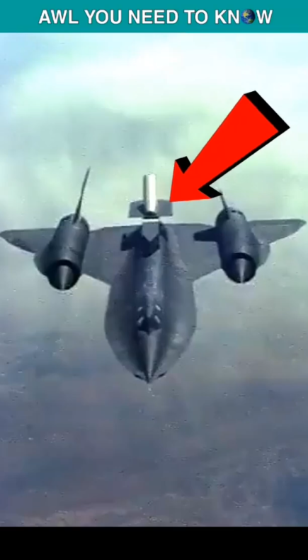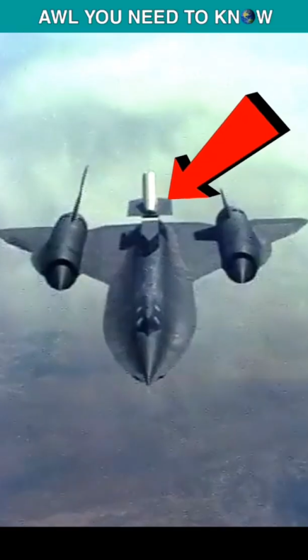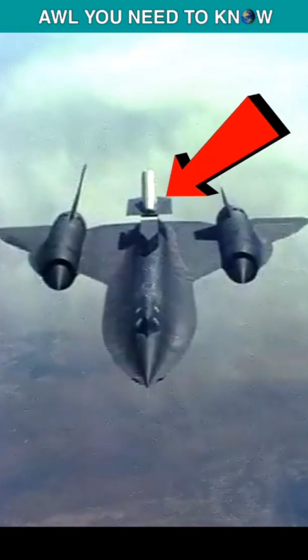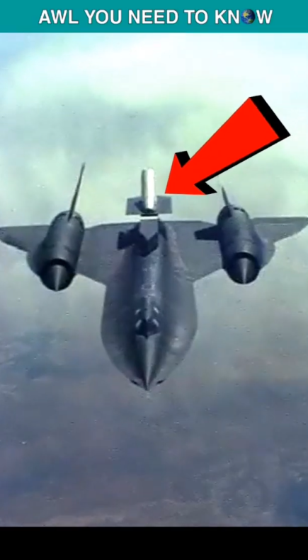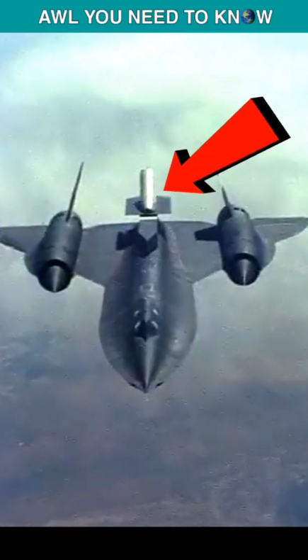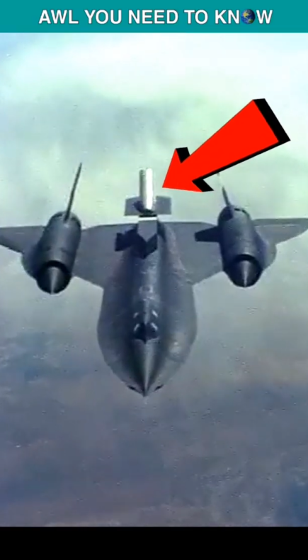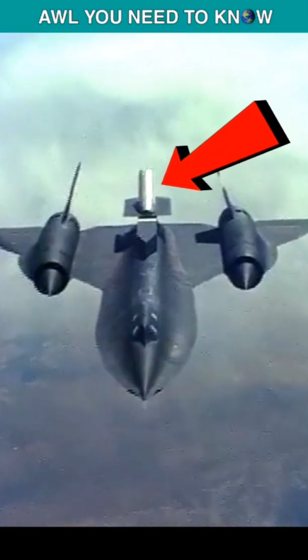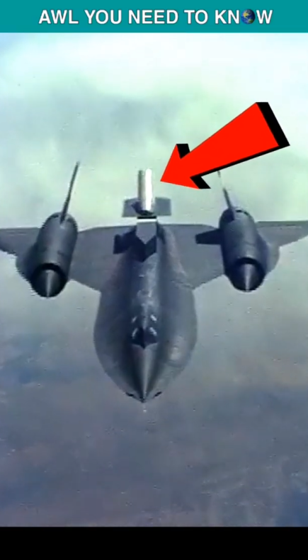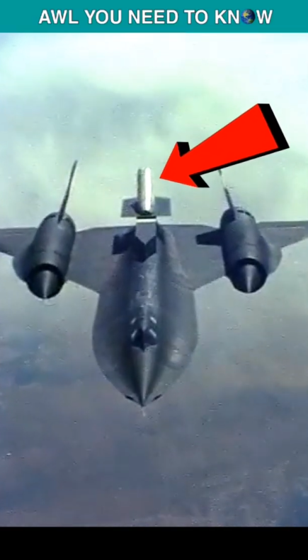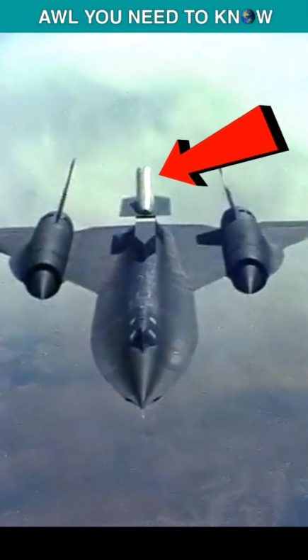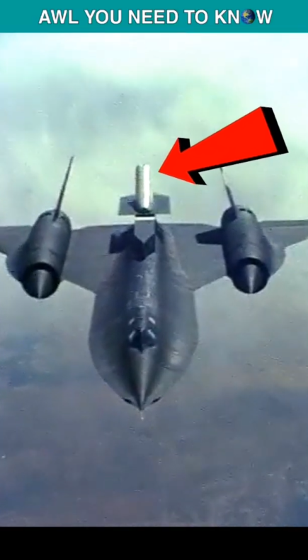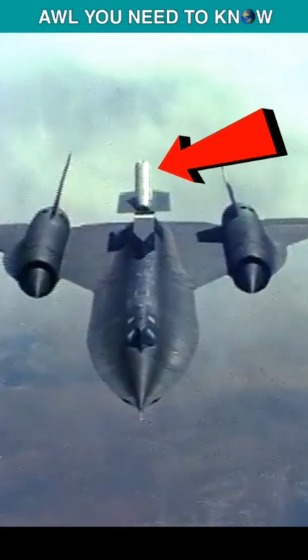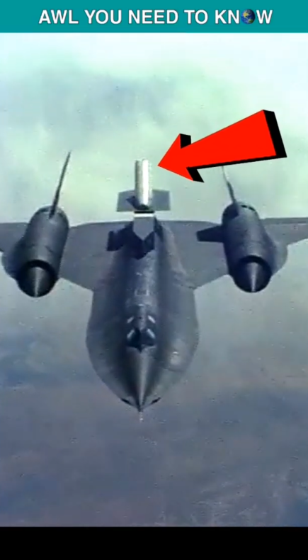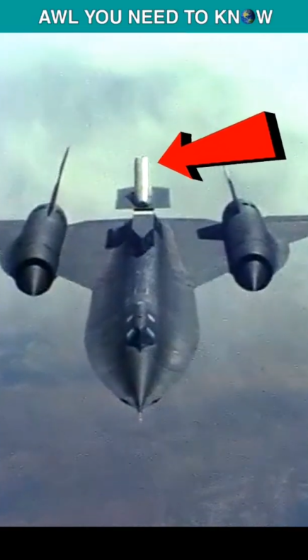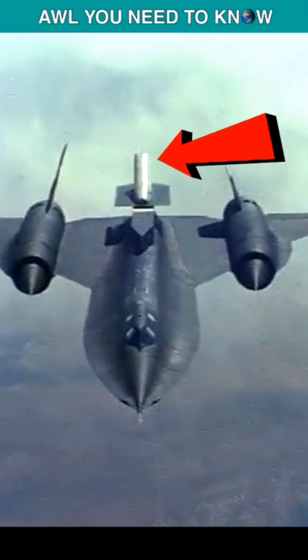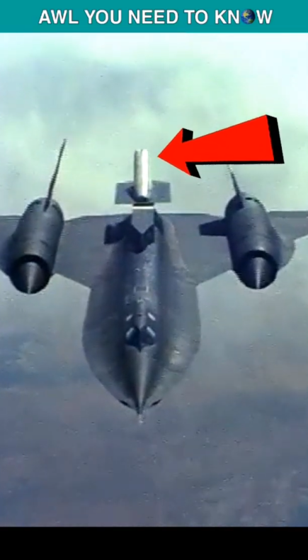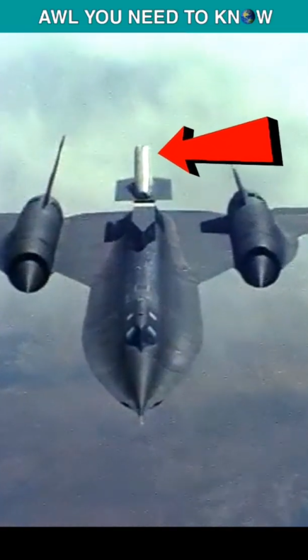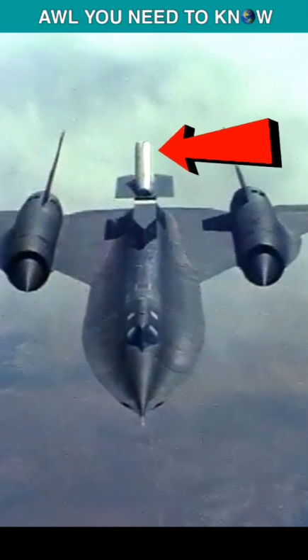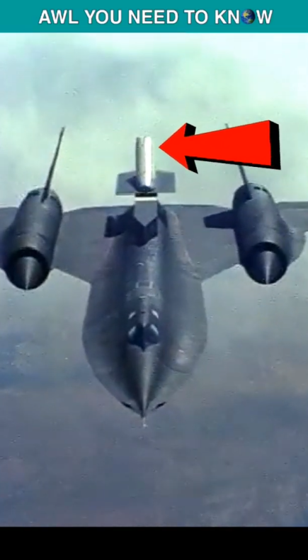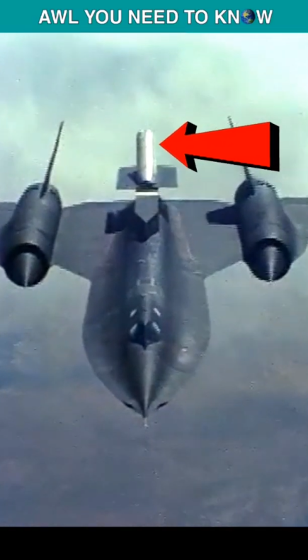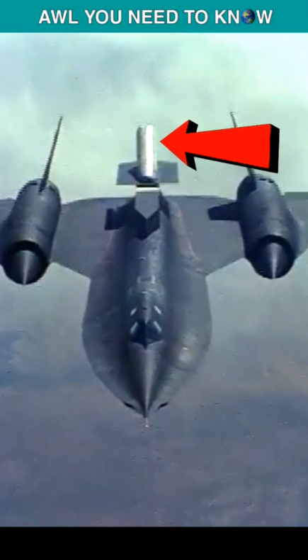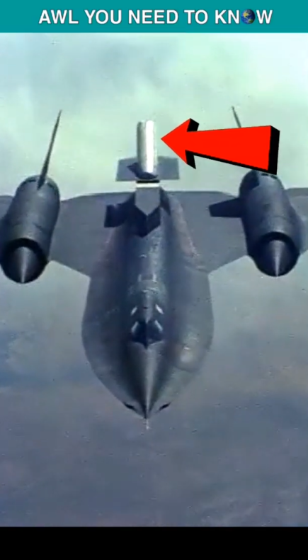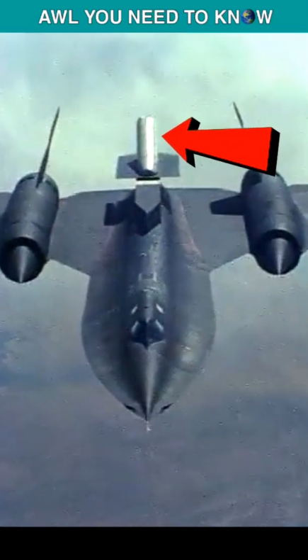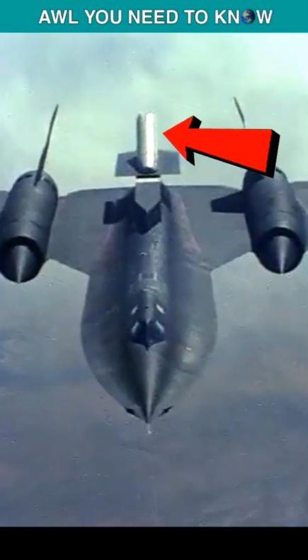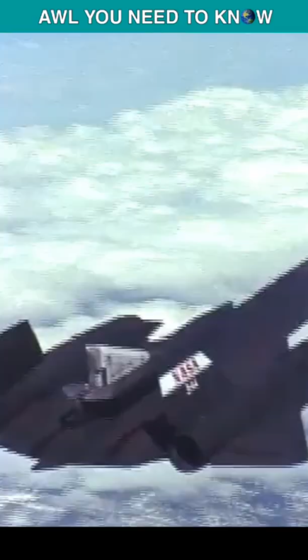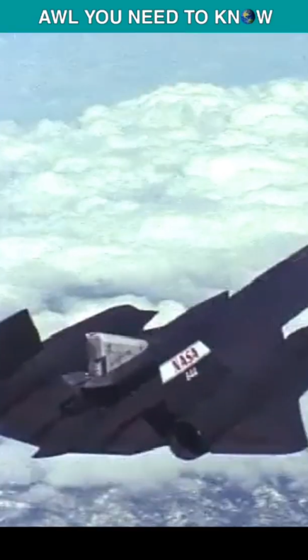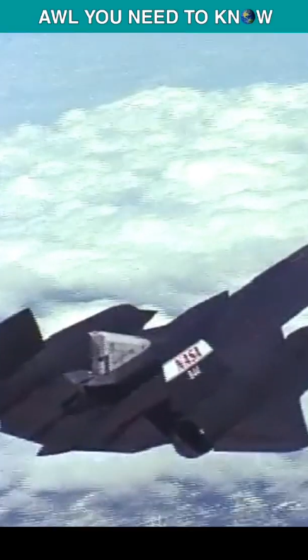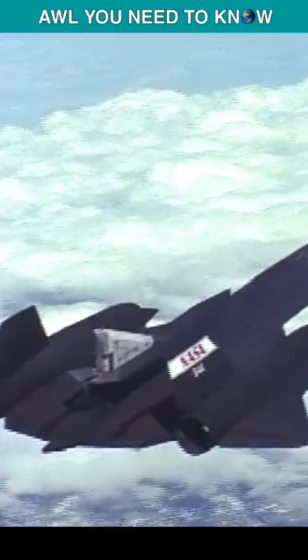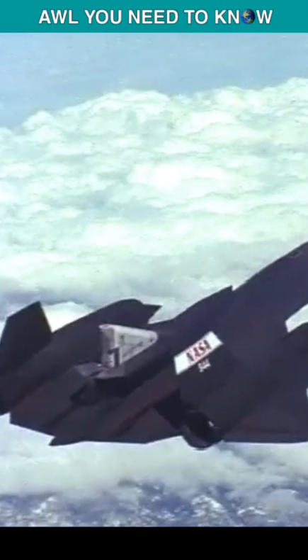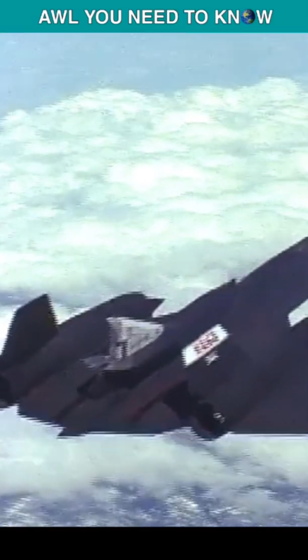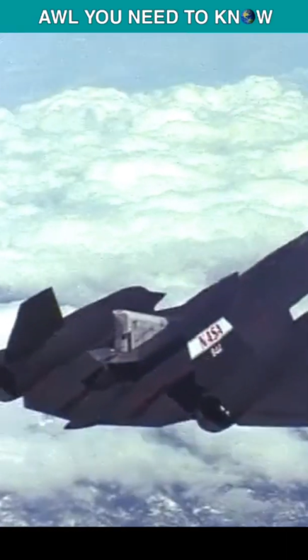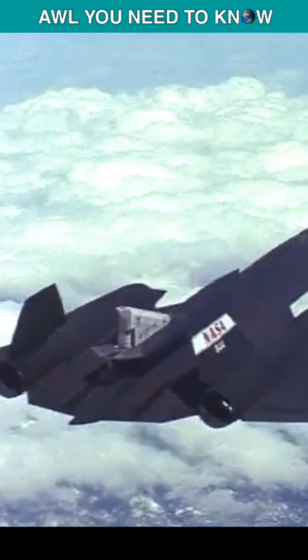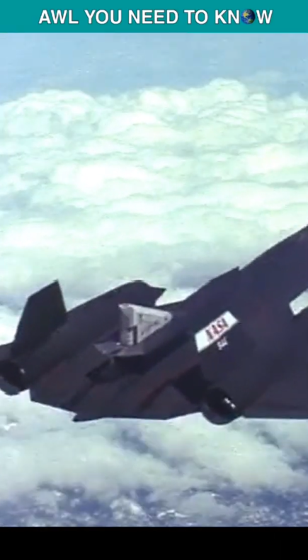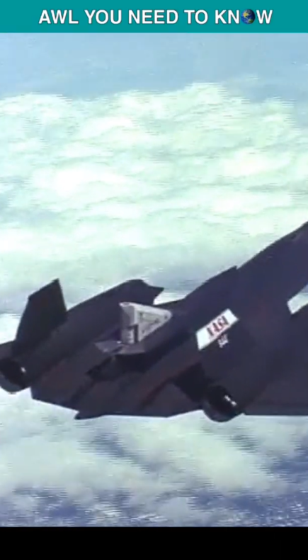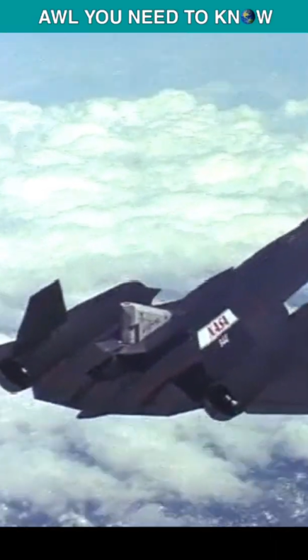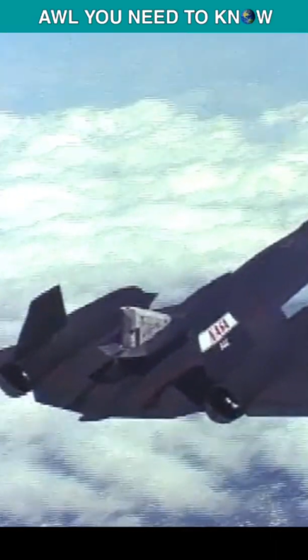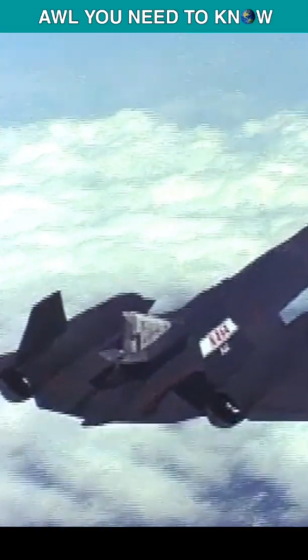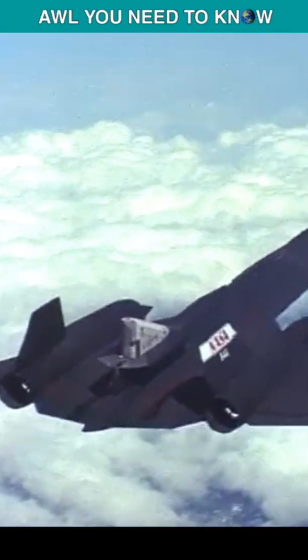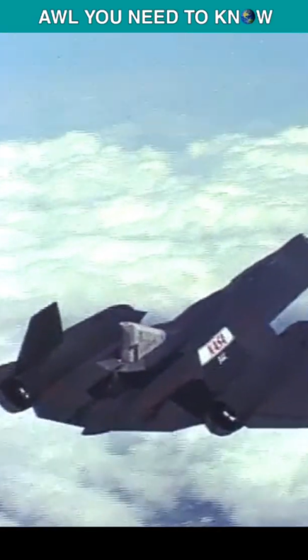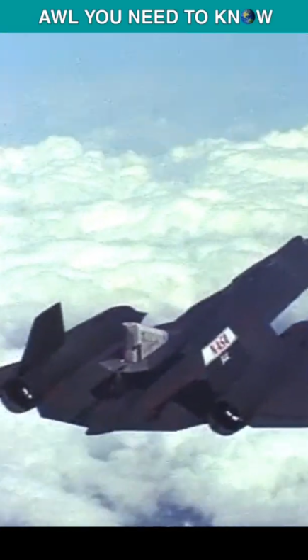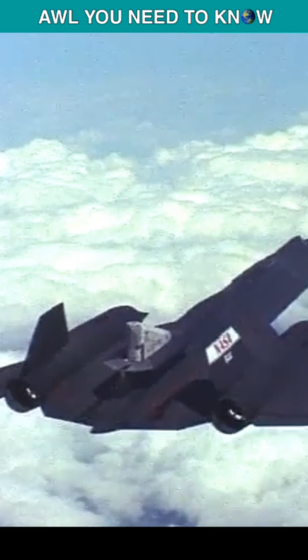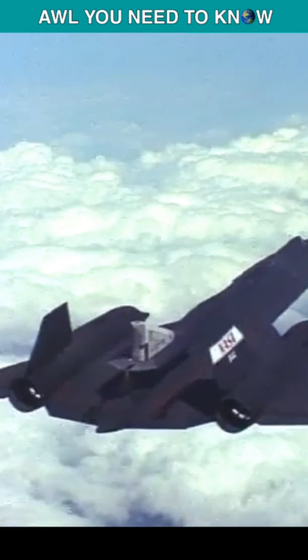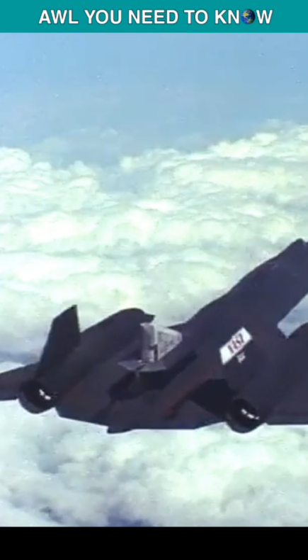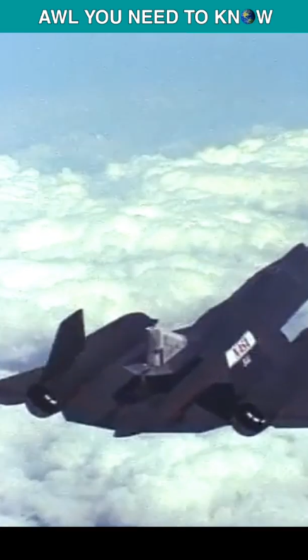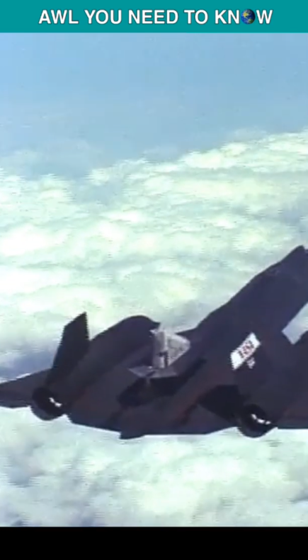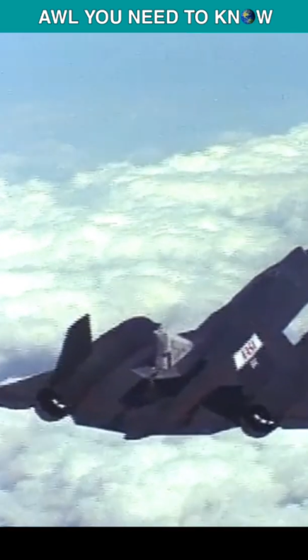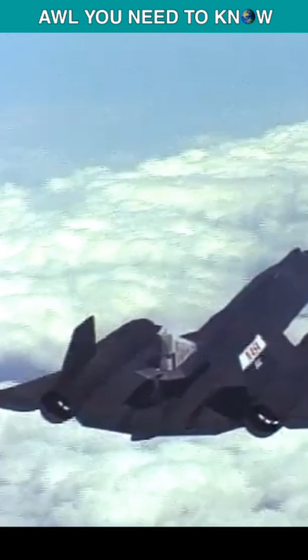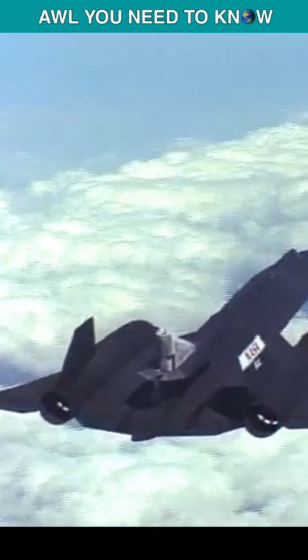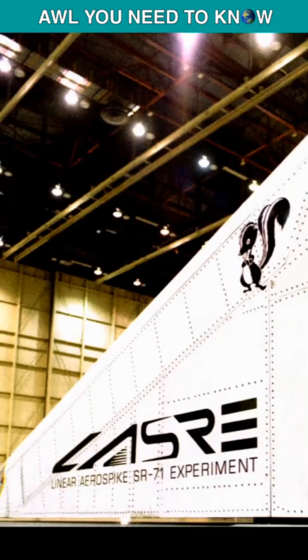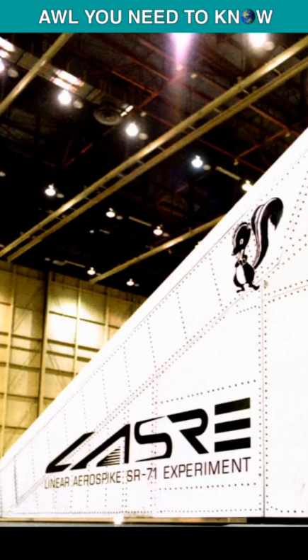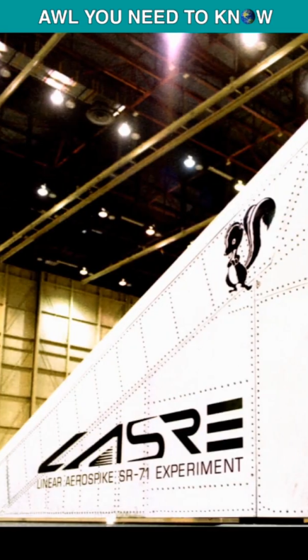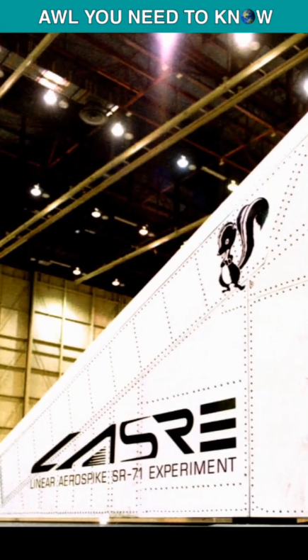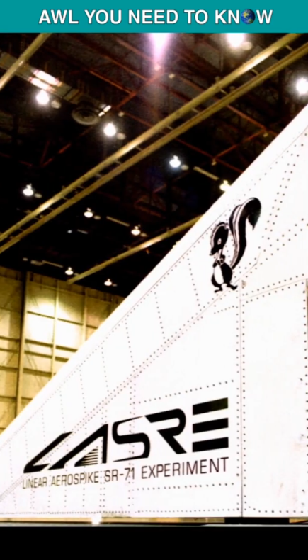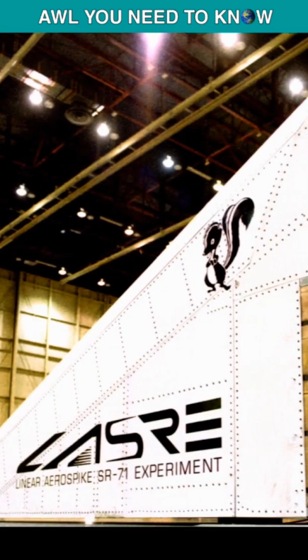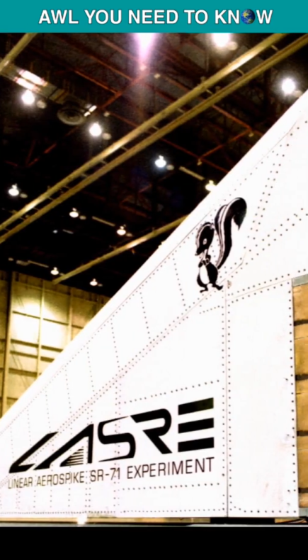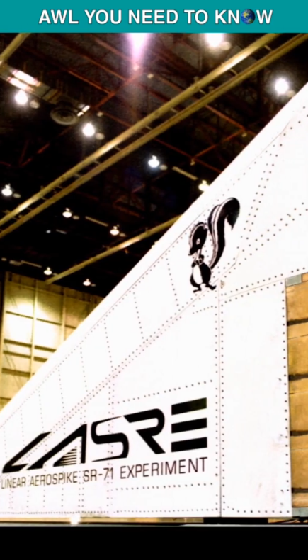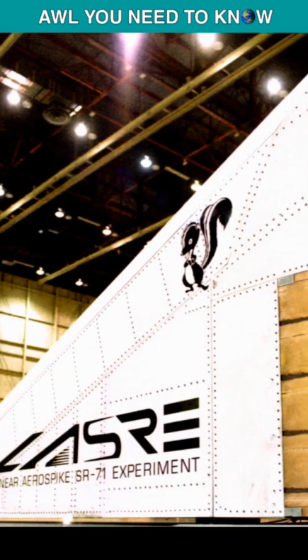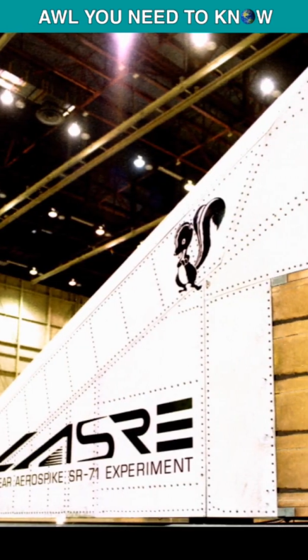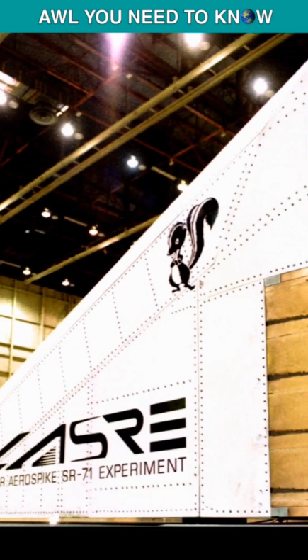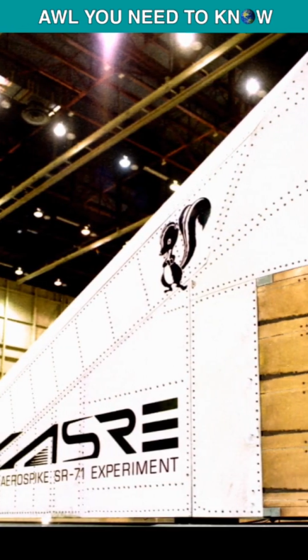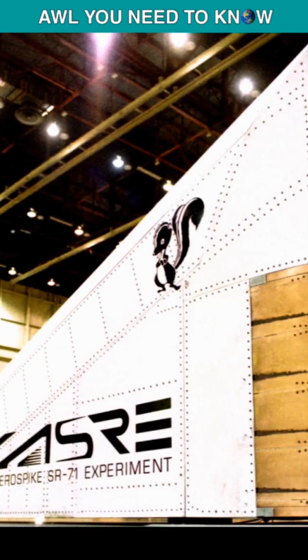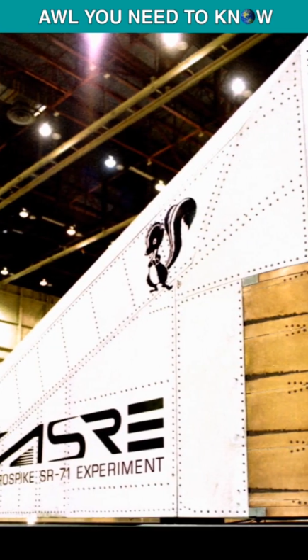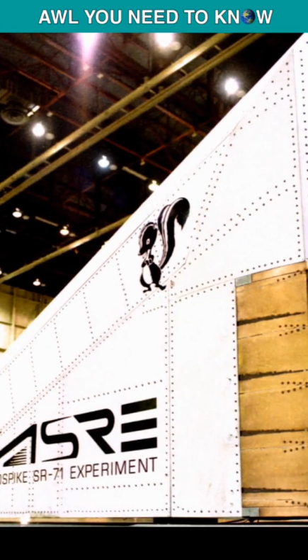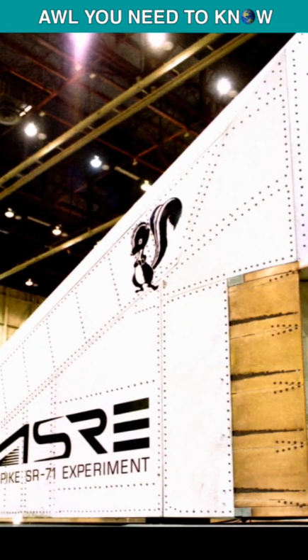What is that white thing on the back of the SR-71? Well, that's the LASER pod. LASER, or Linear Aerospike SR-71 Experiment,